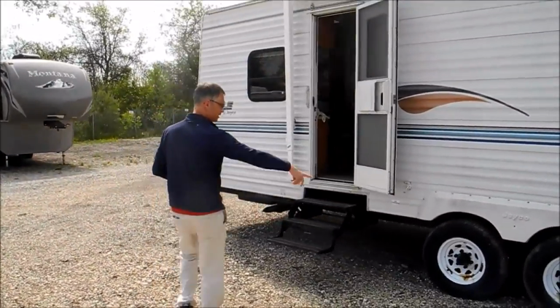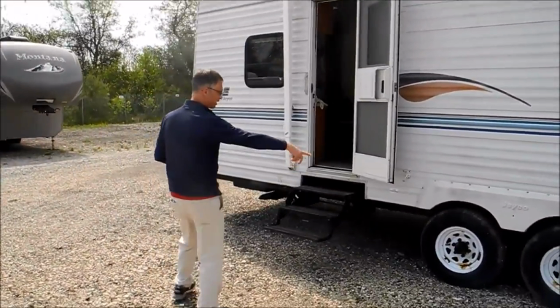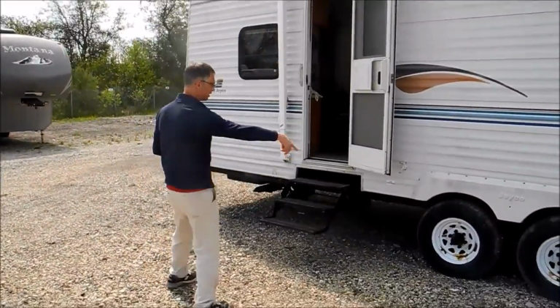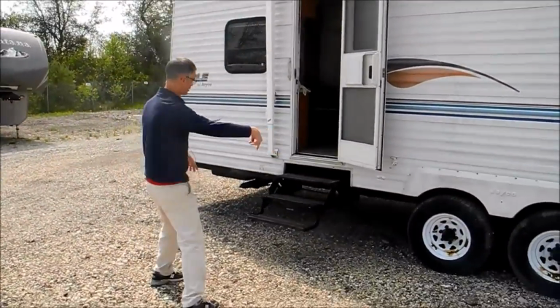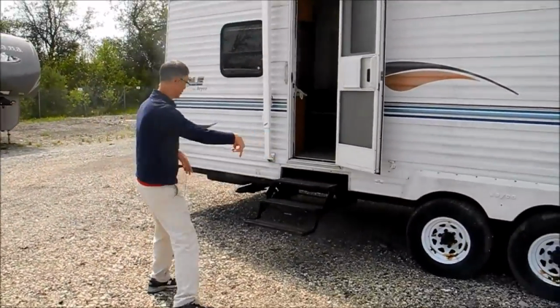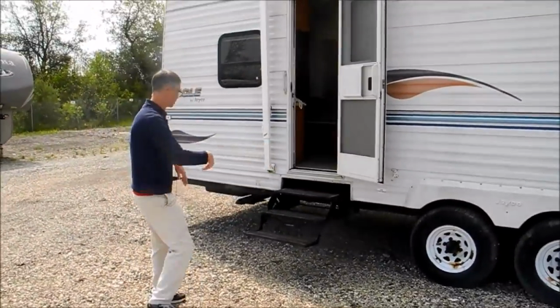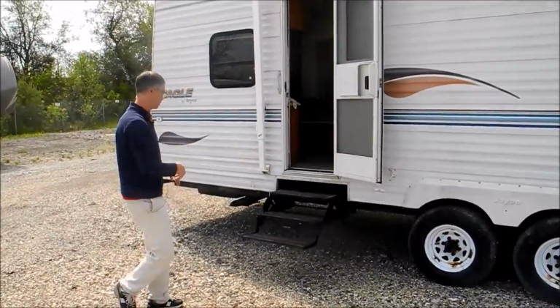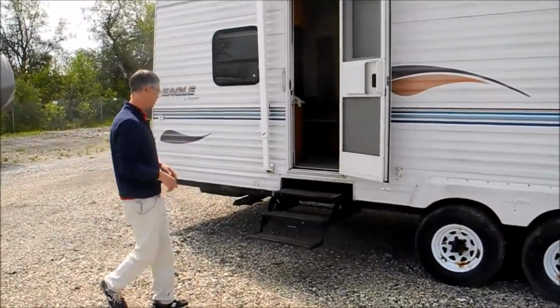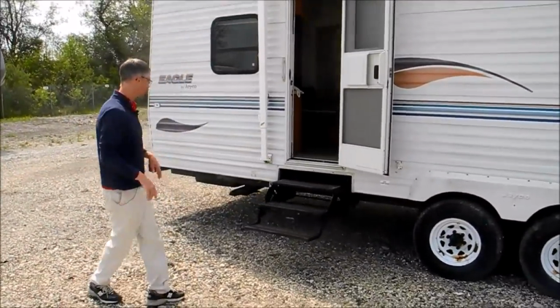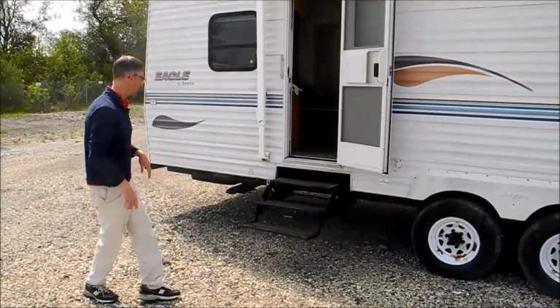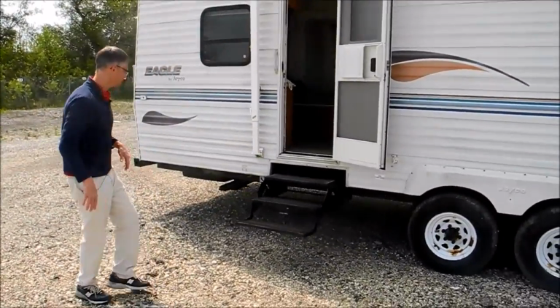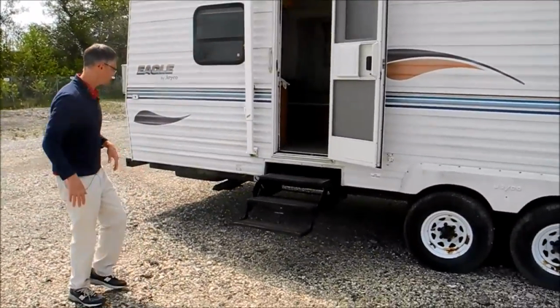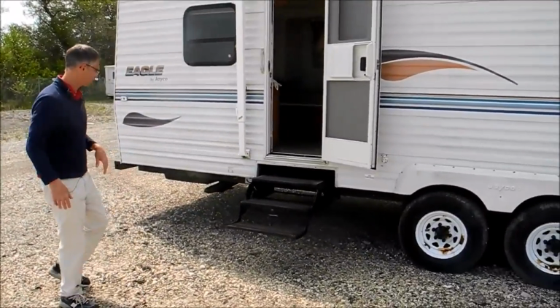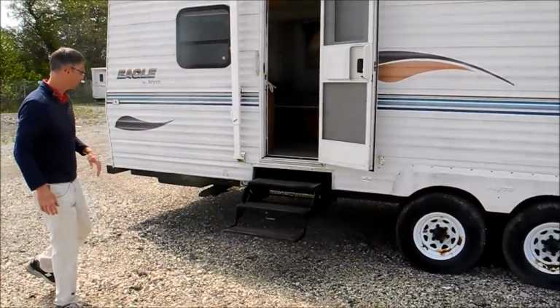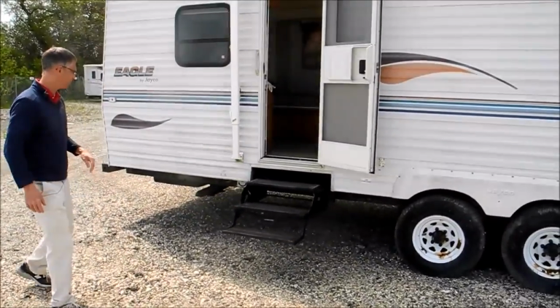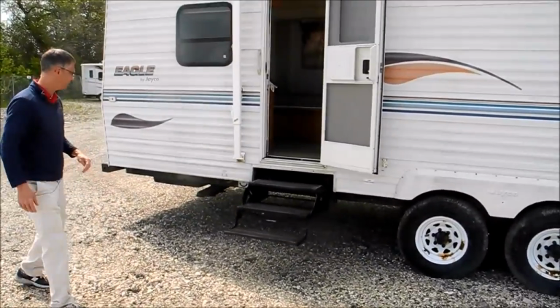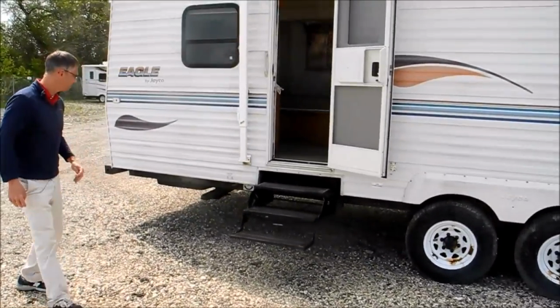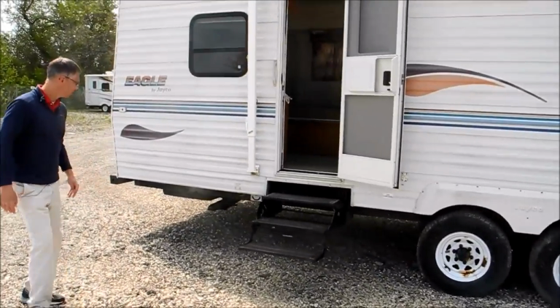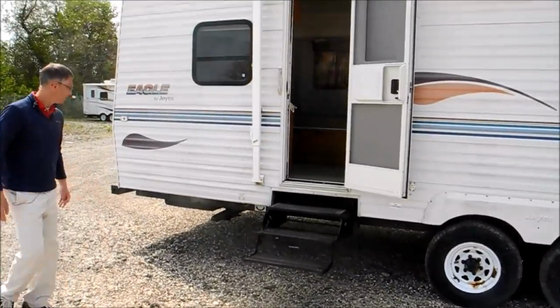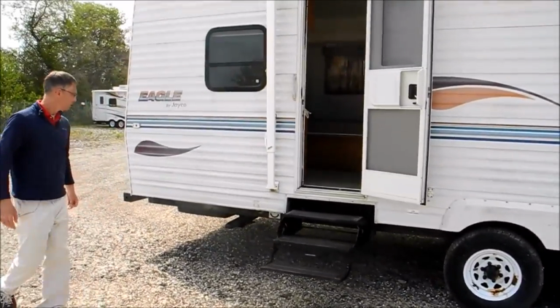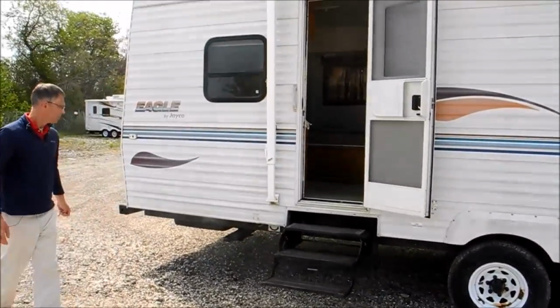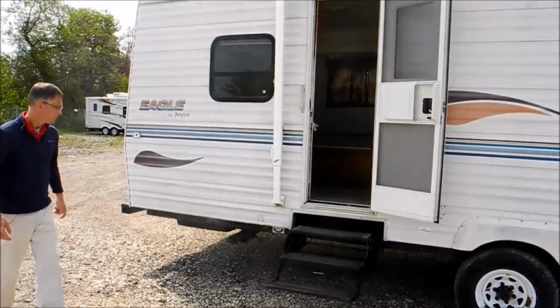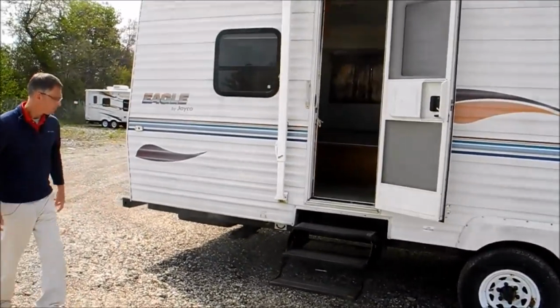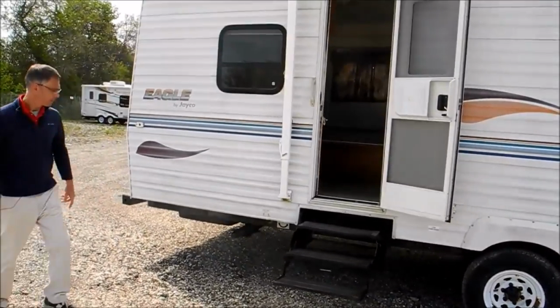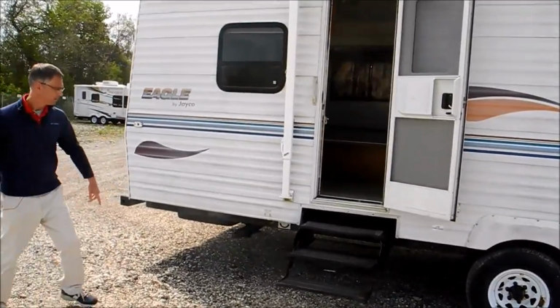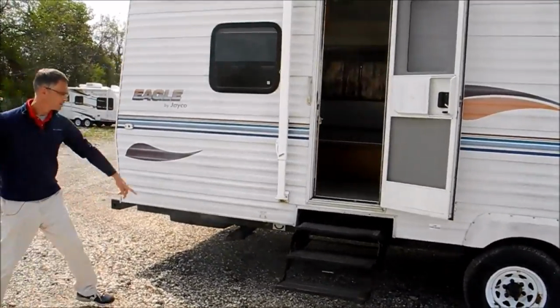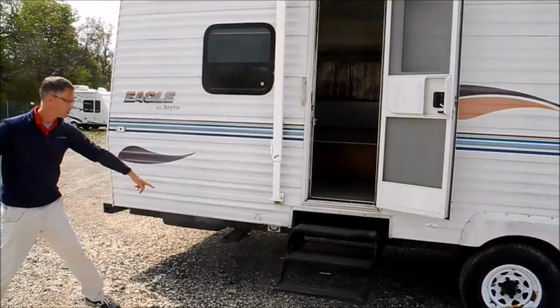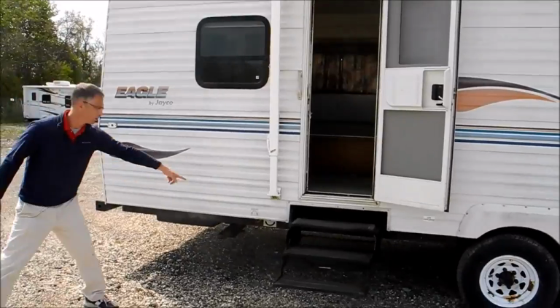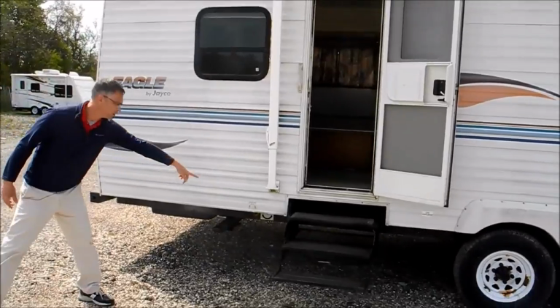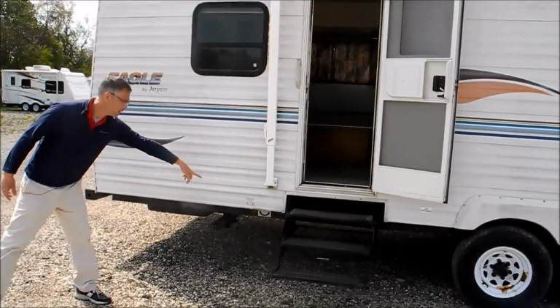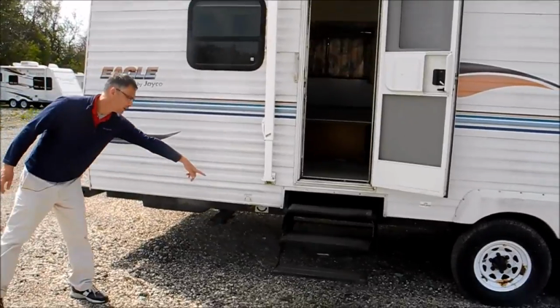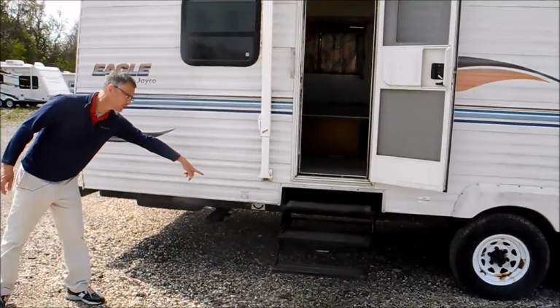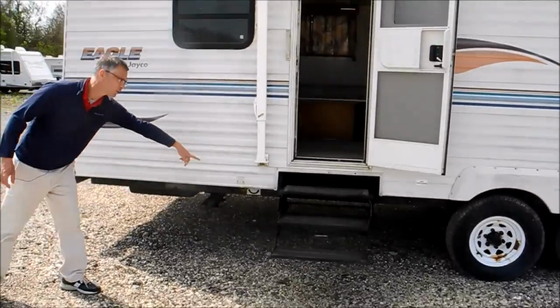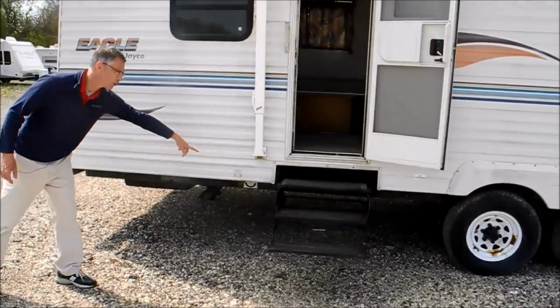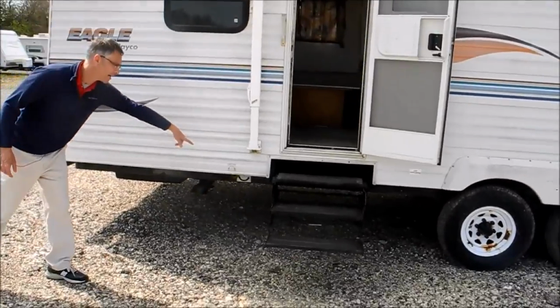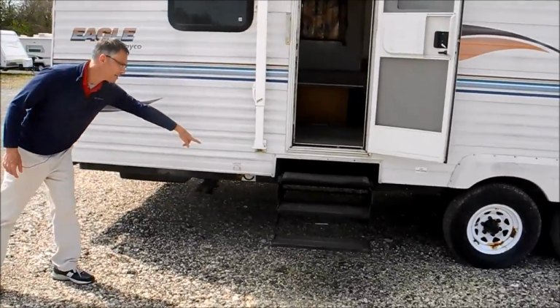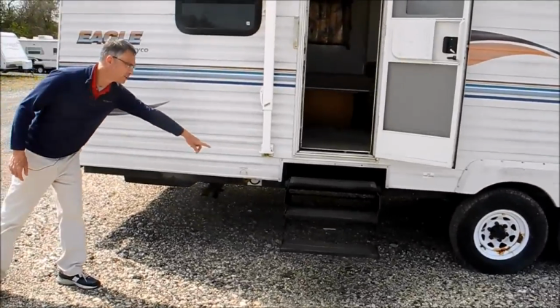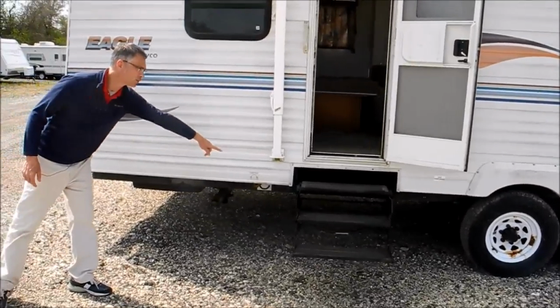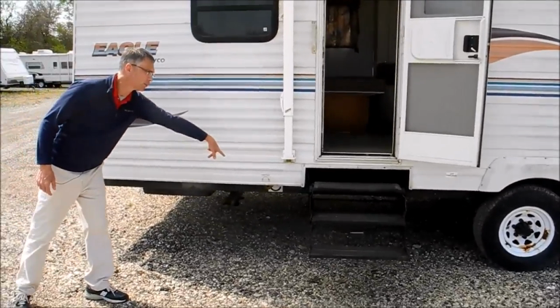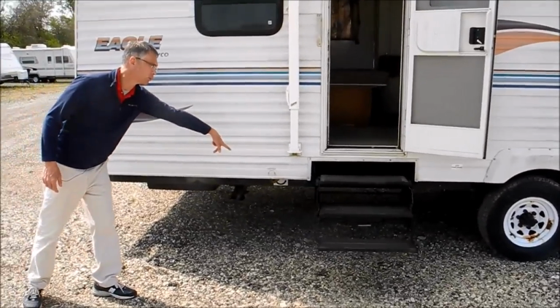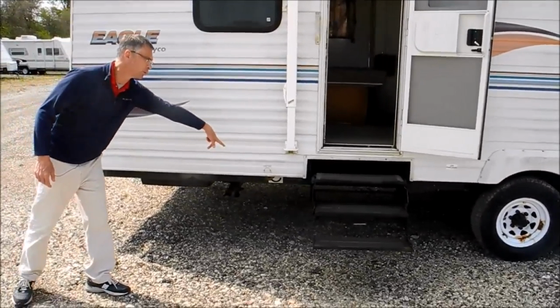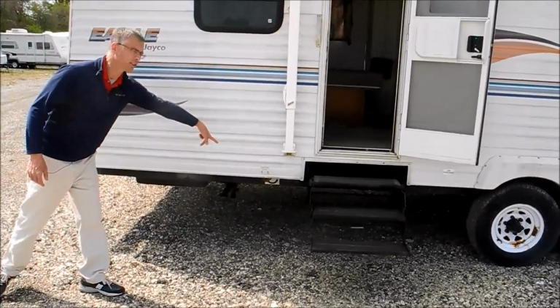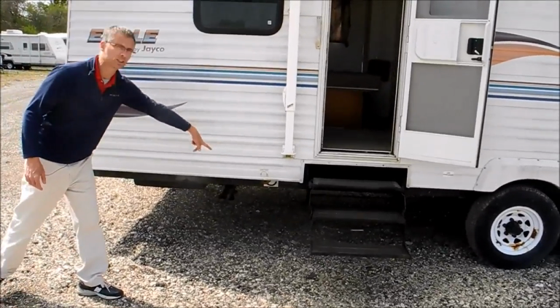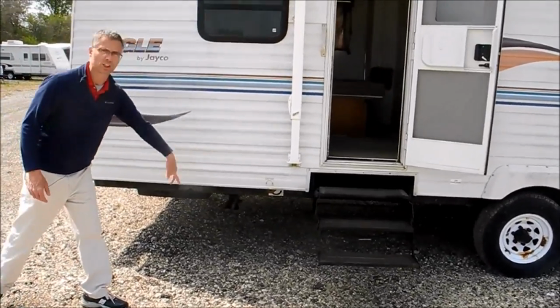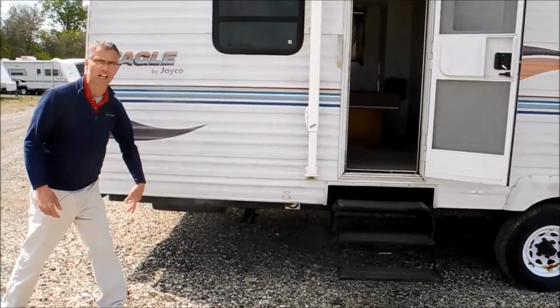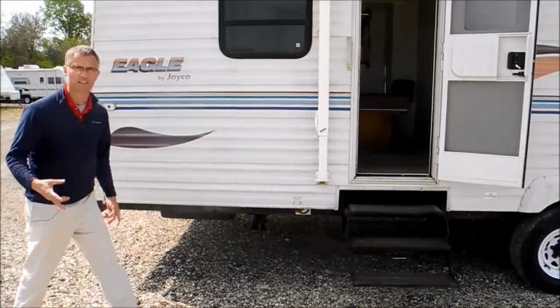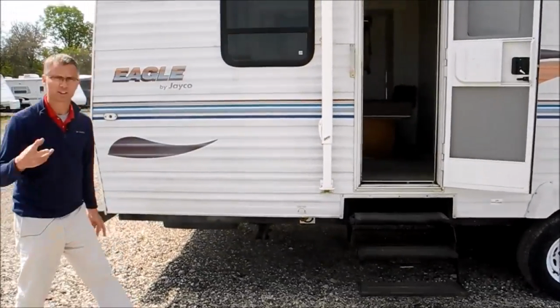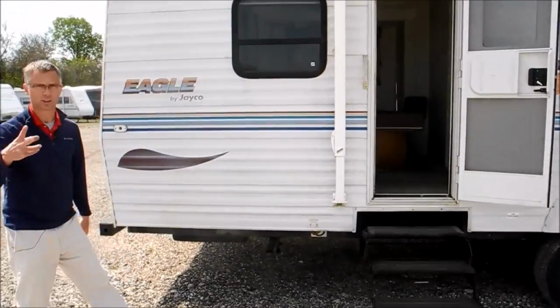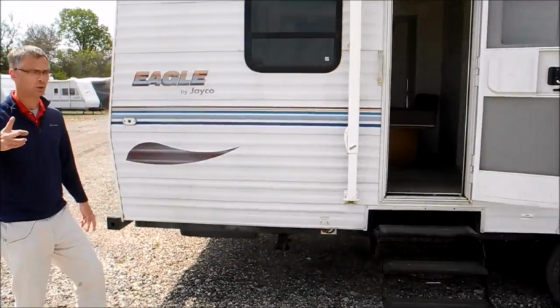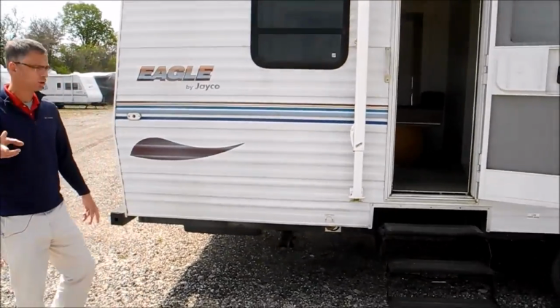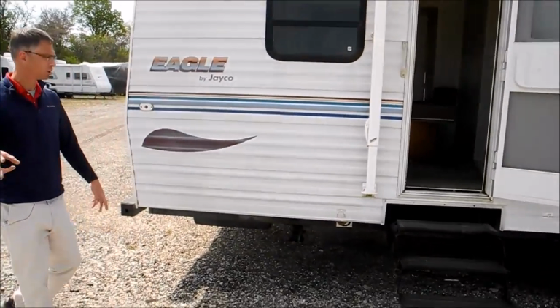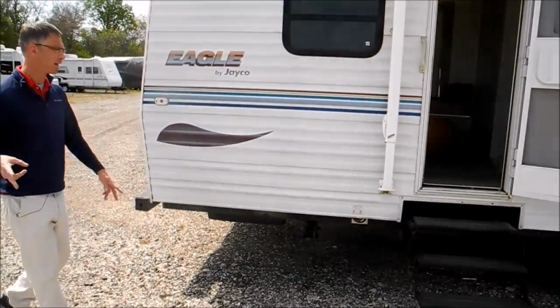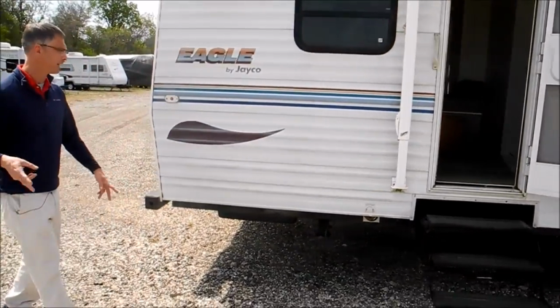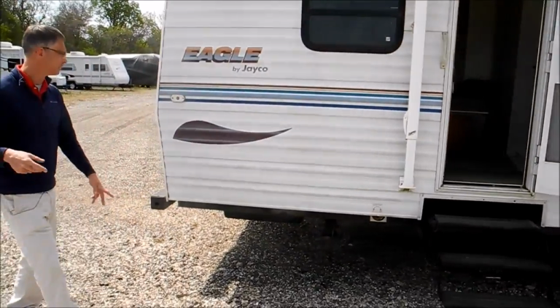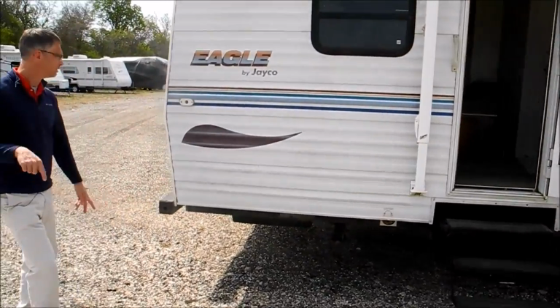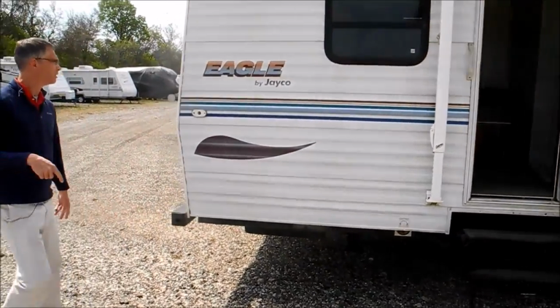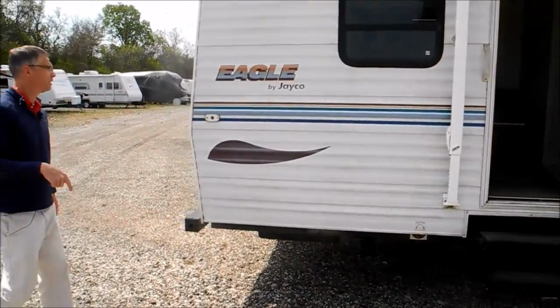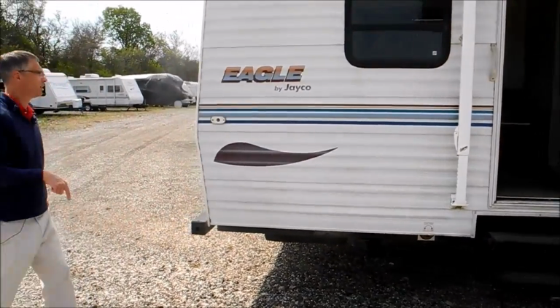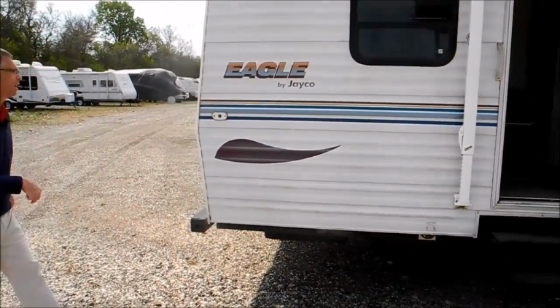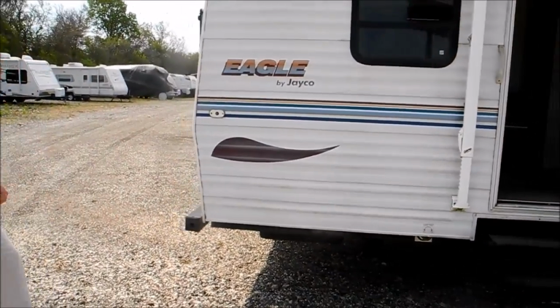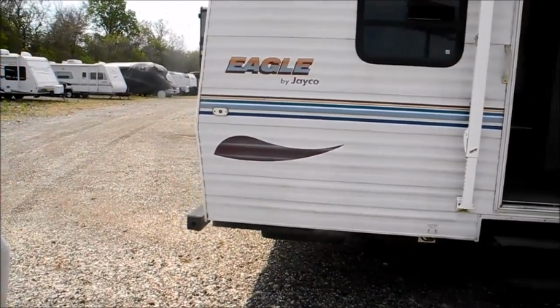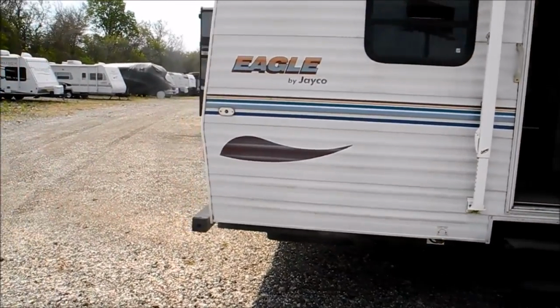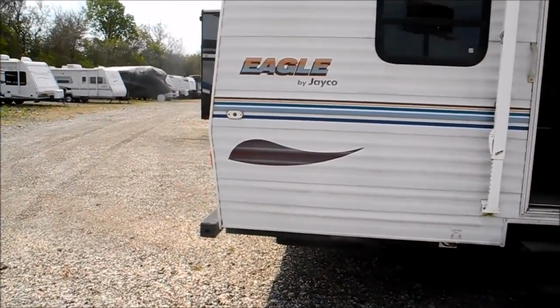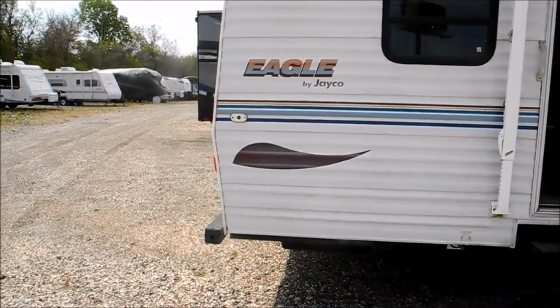The tires look good, the tread looks good. This is where the crank is for the rear slide. This is a two-slide RV.